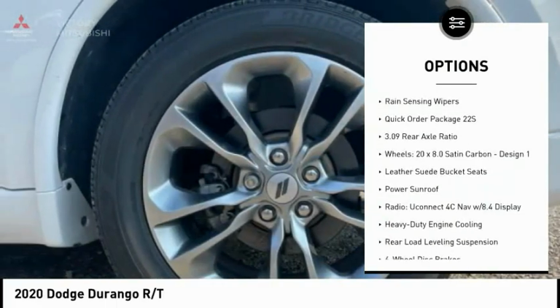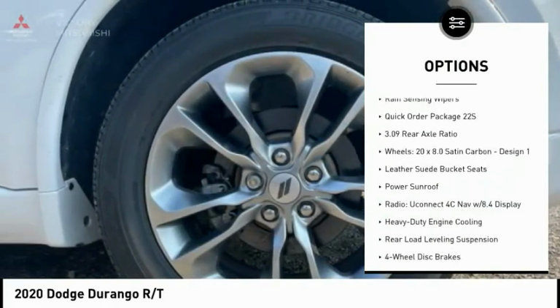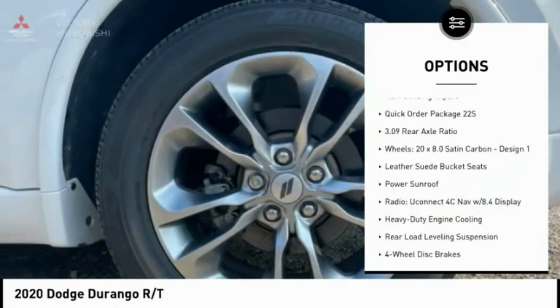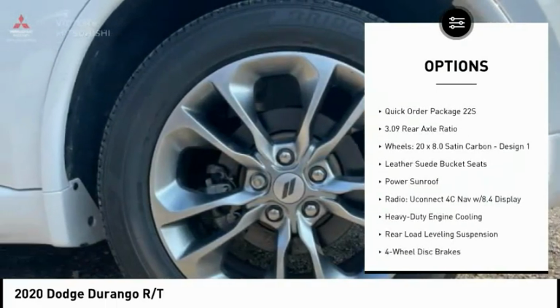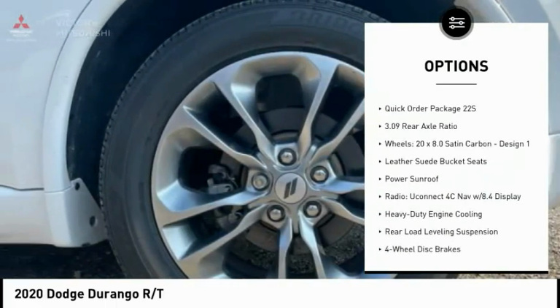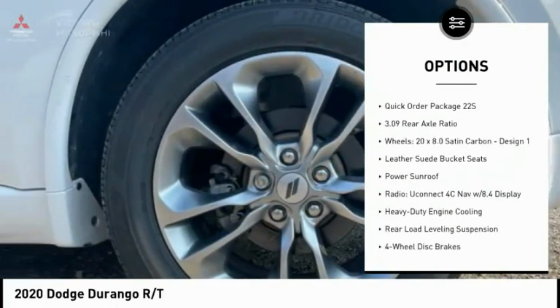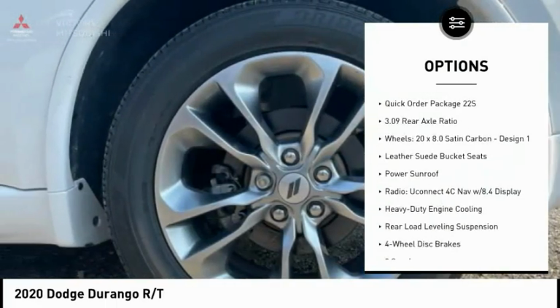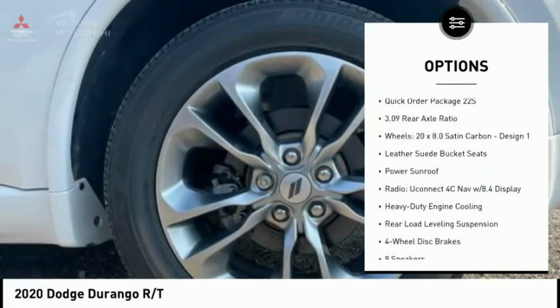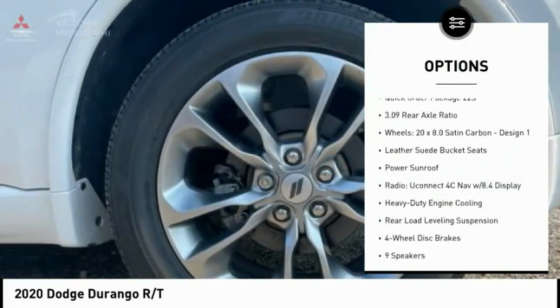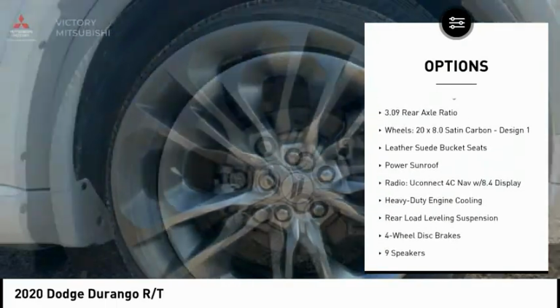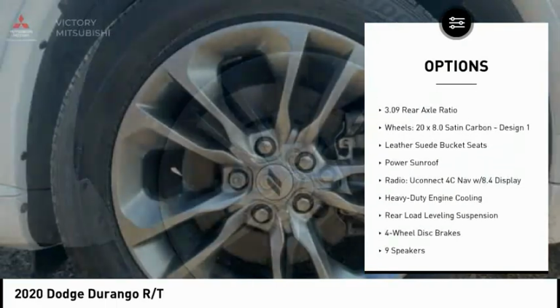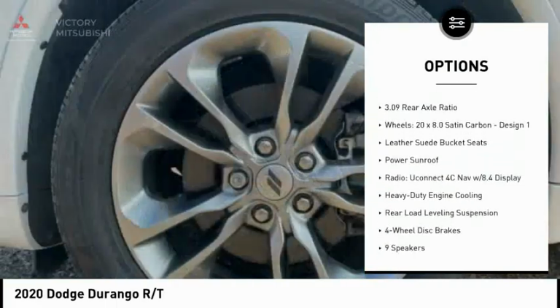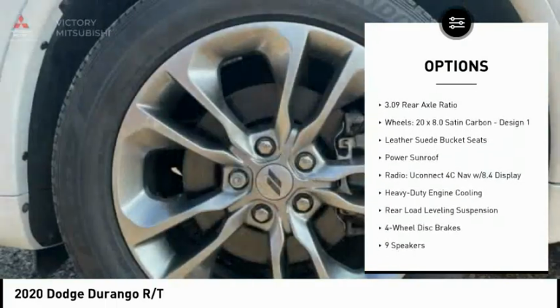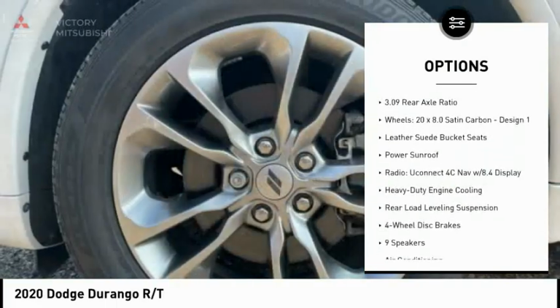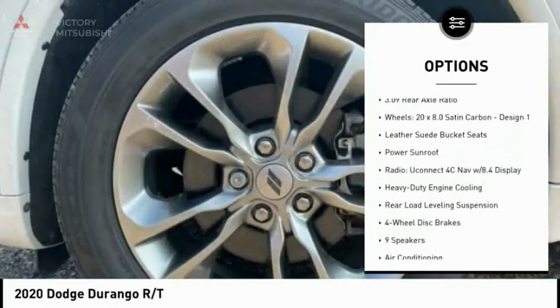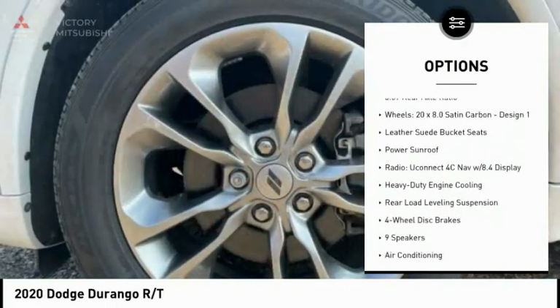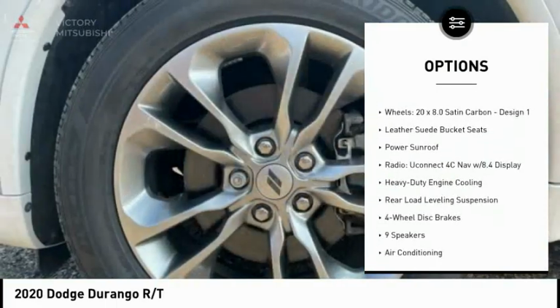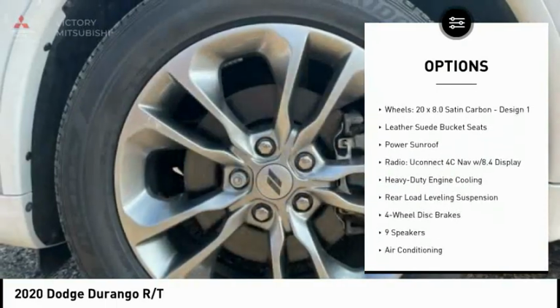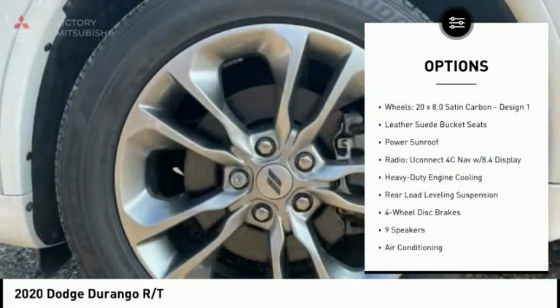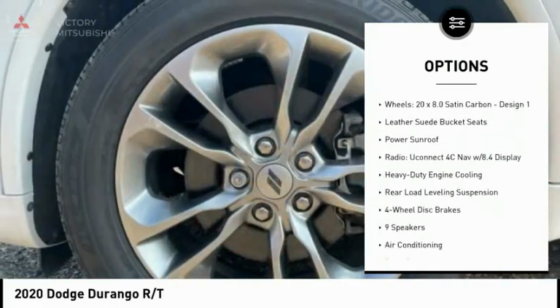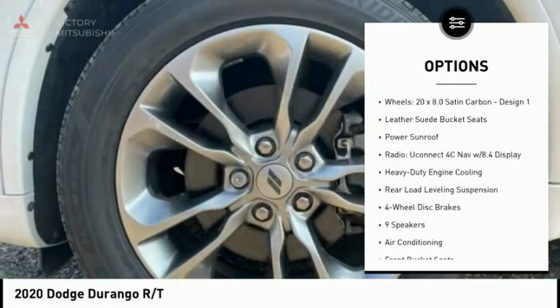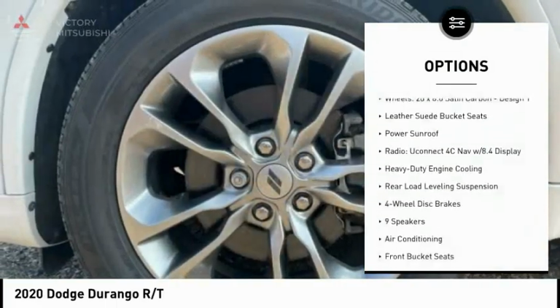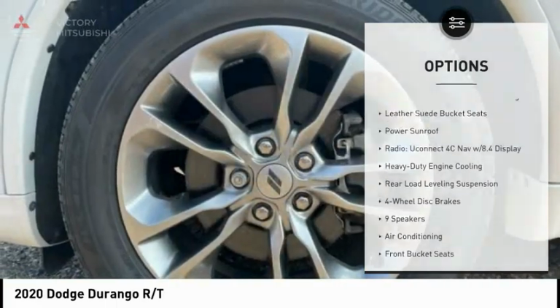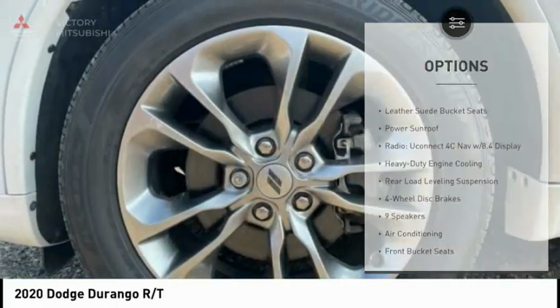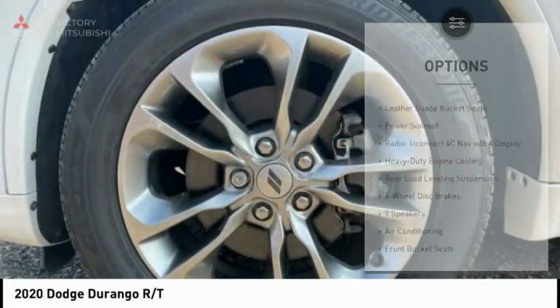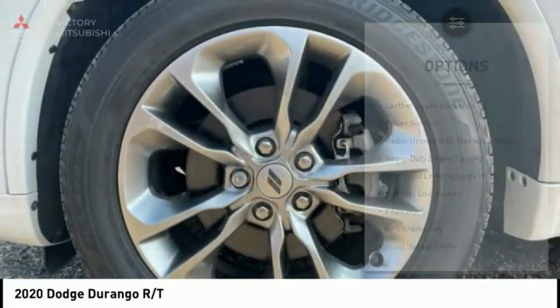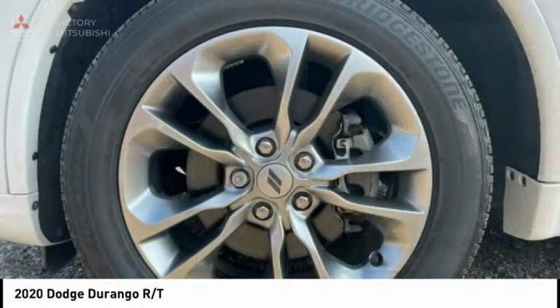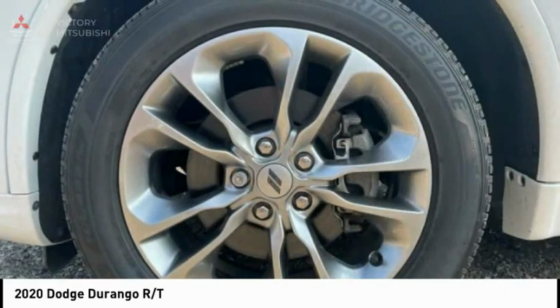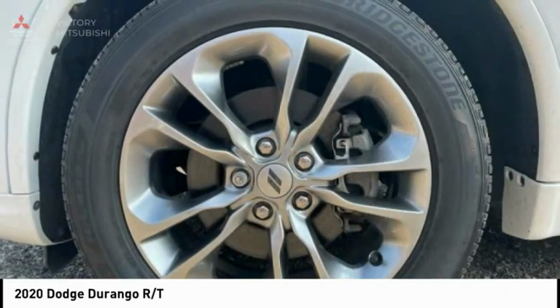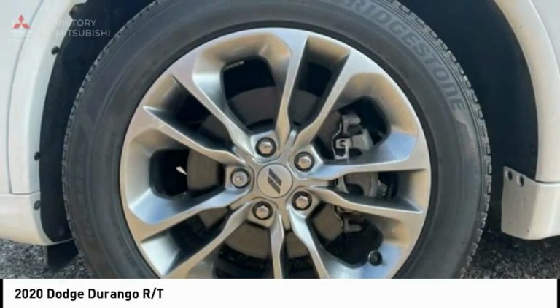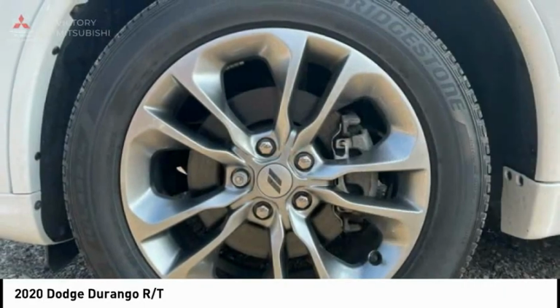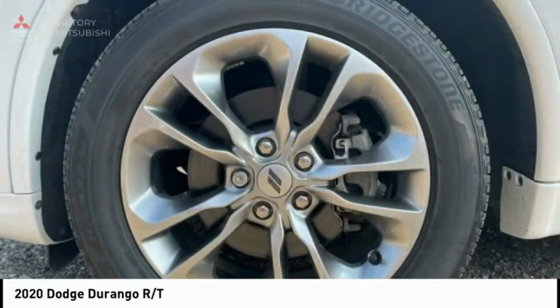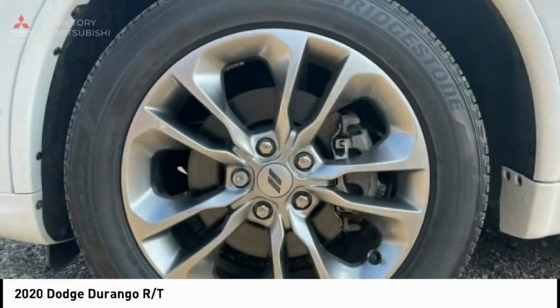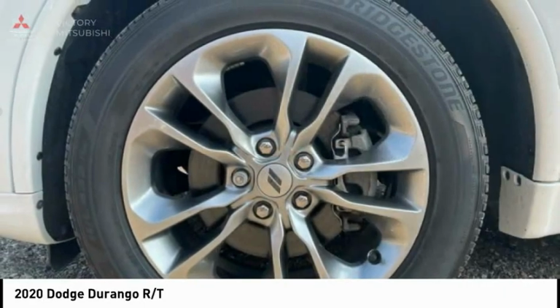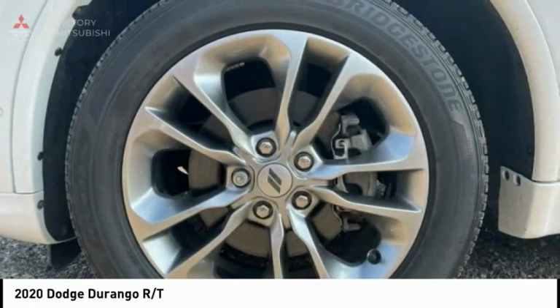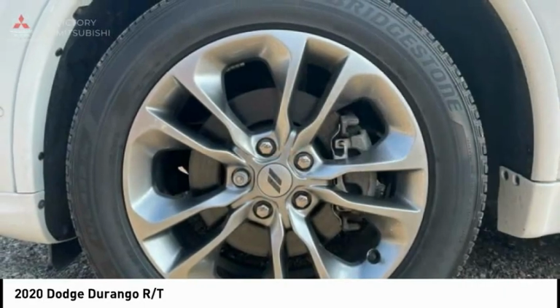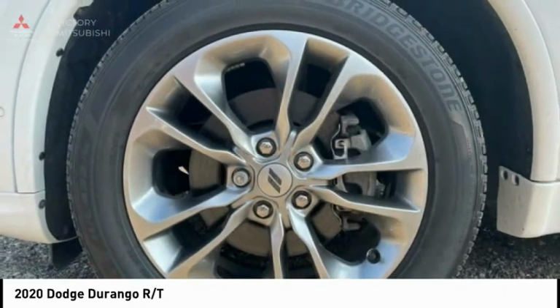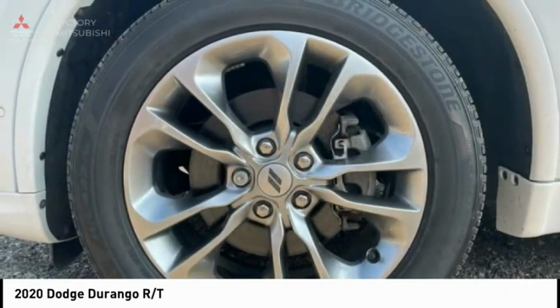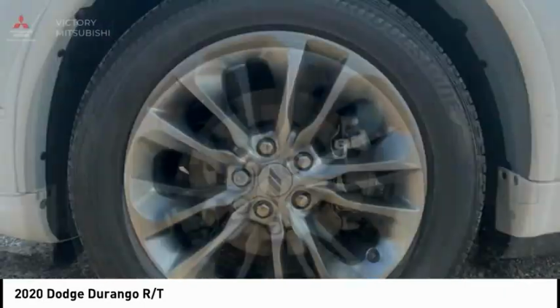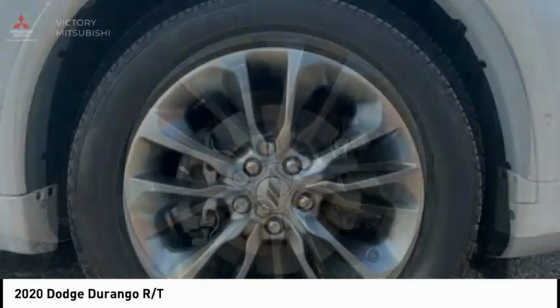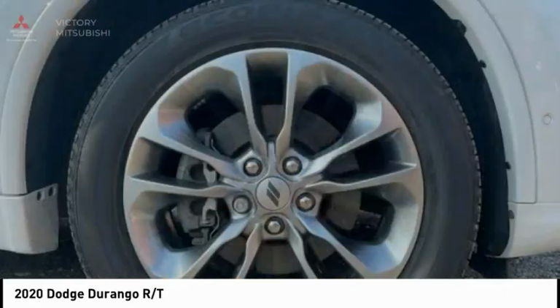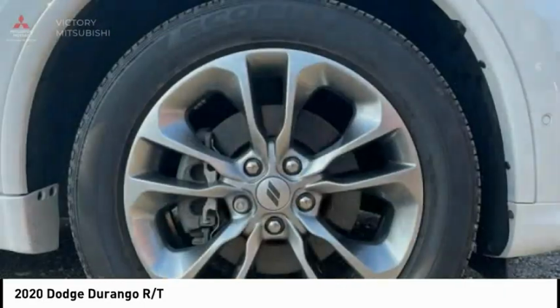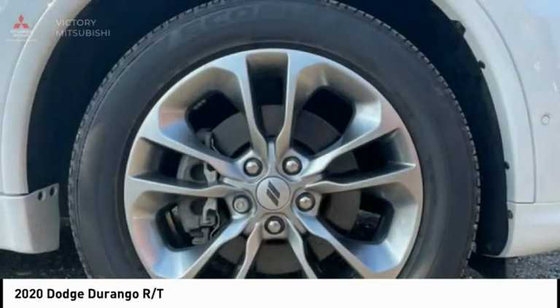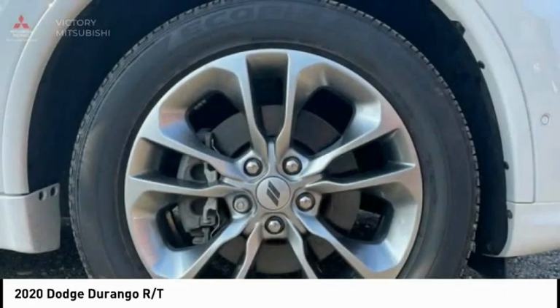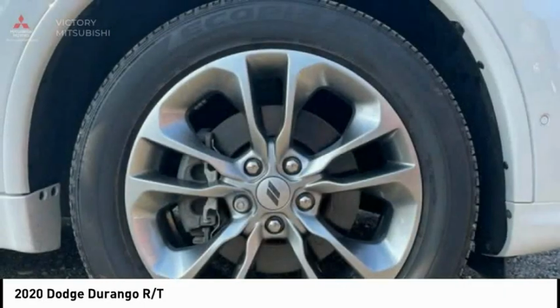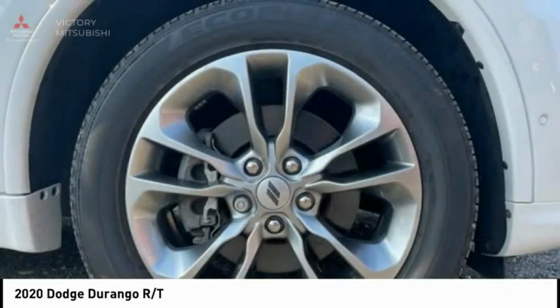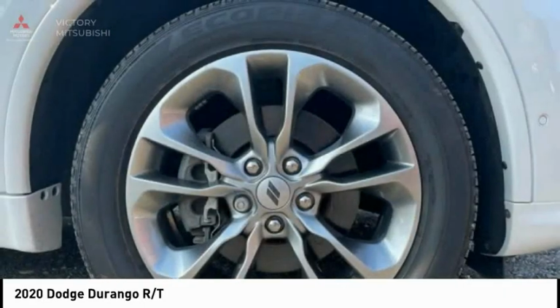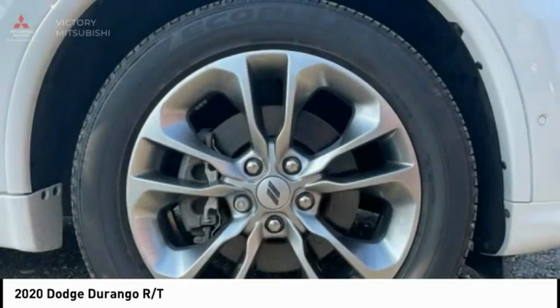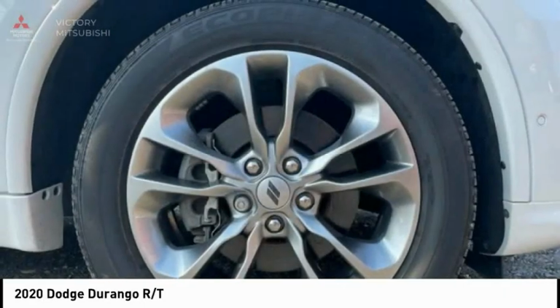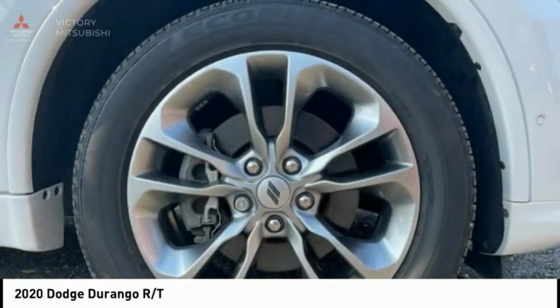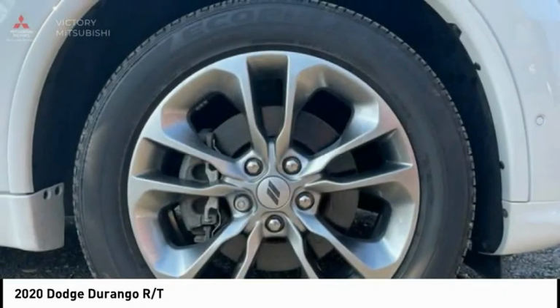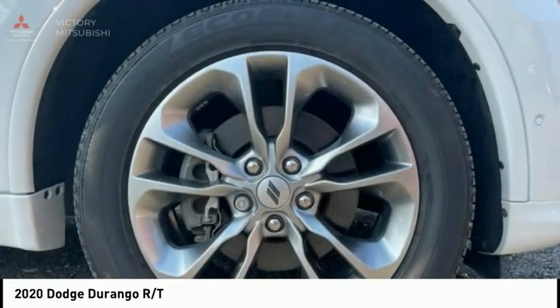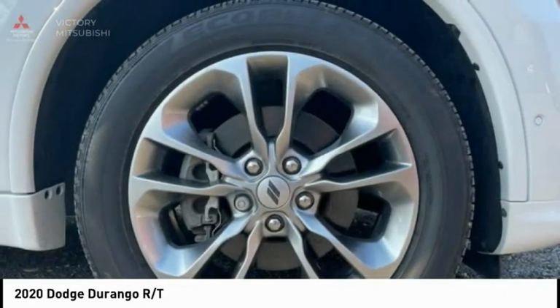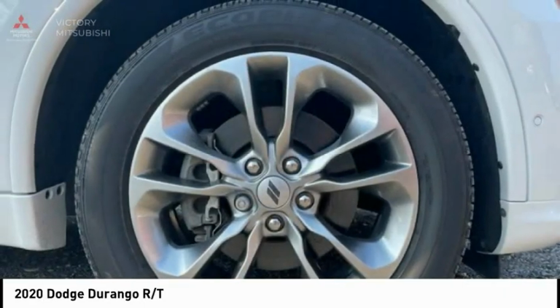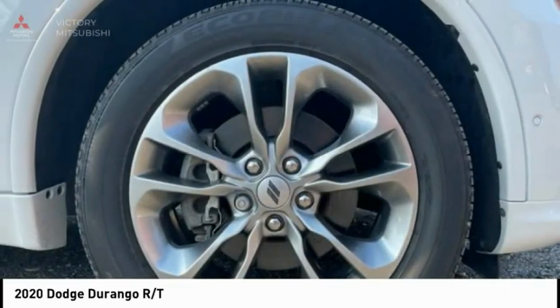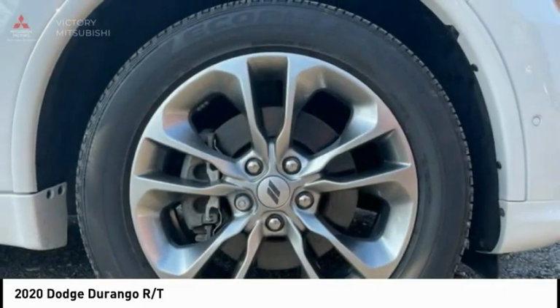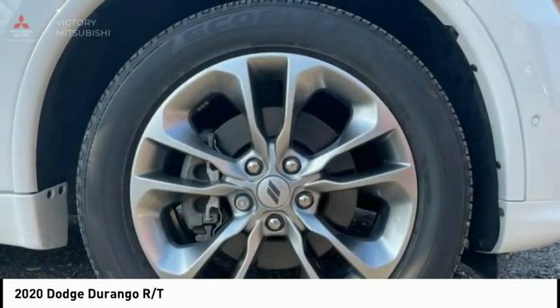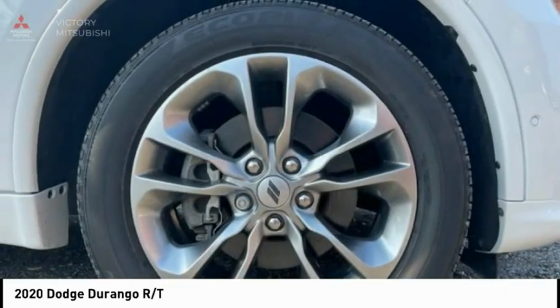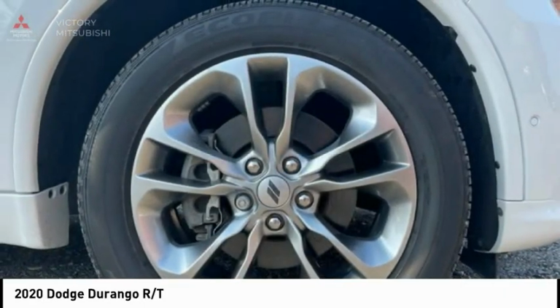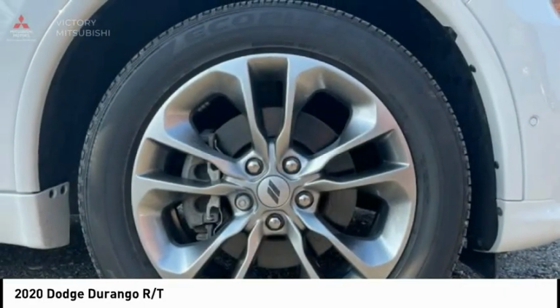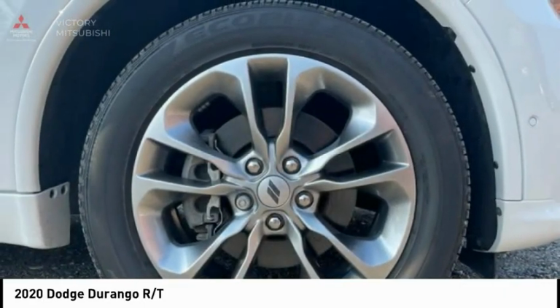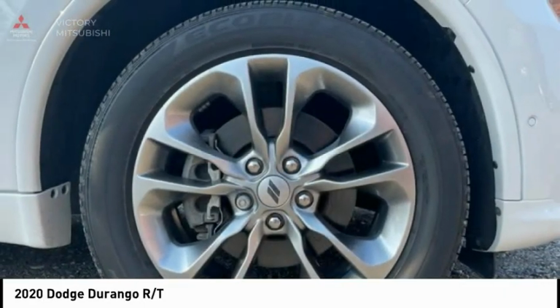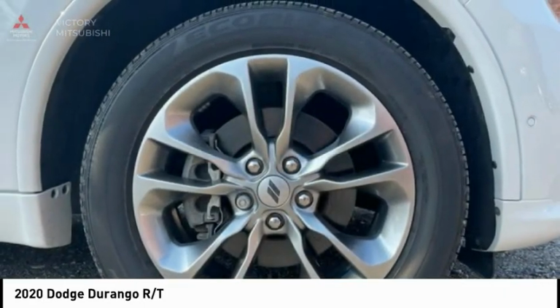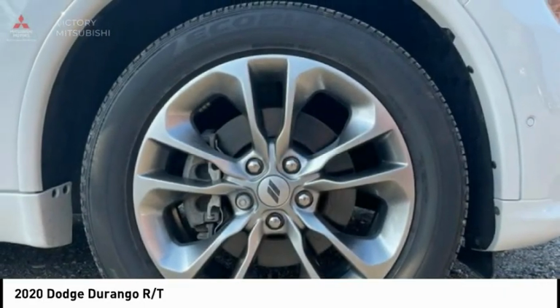Remote keyless entry, fog lights, four-wheel disc brakes, speed control, rain sensing wipers.